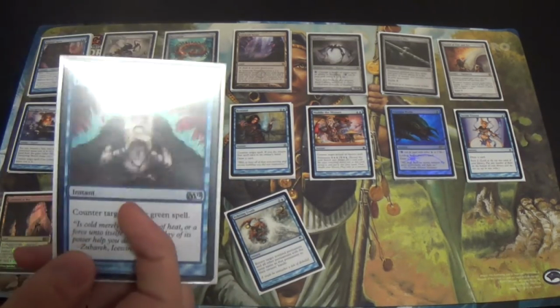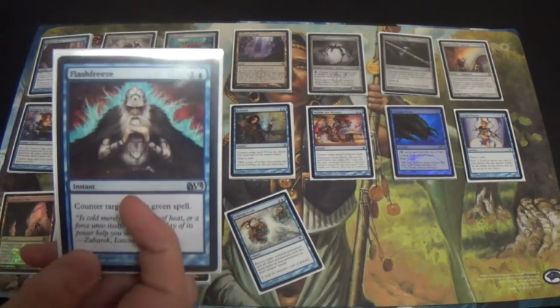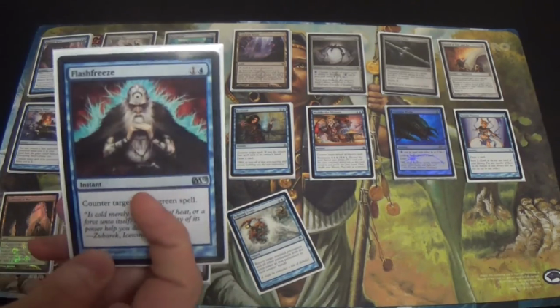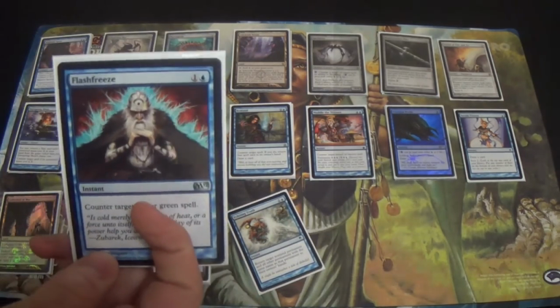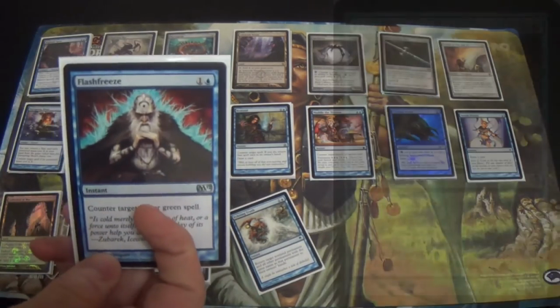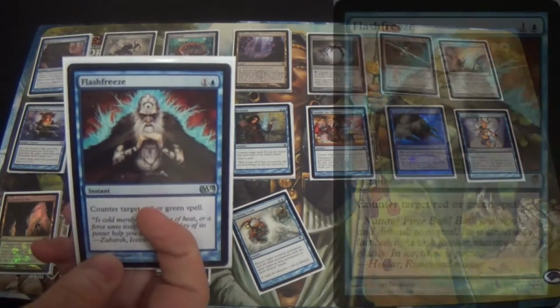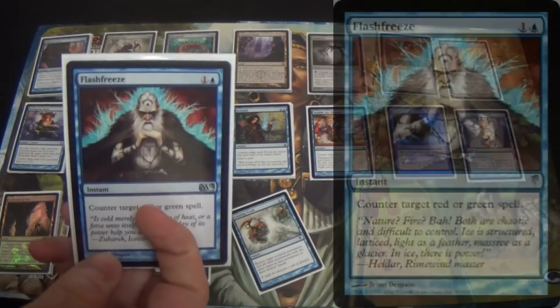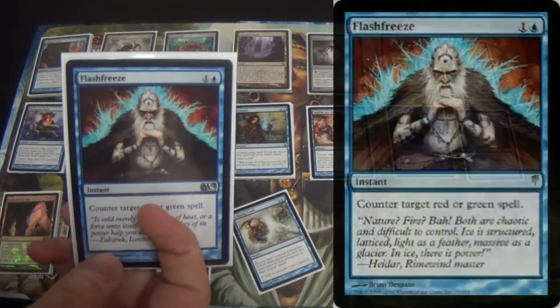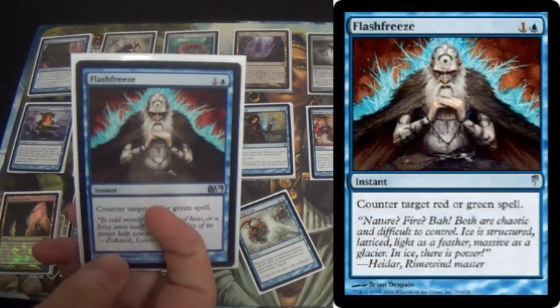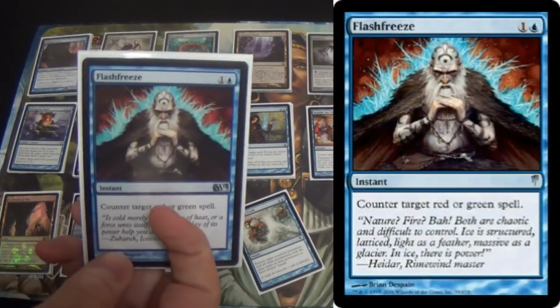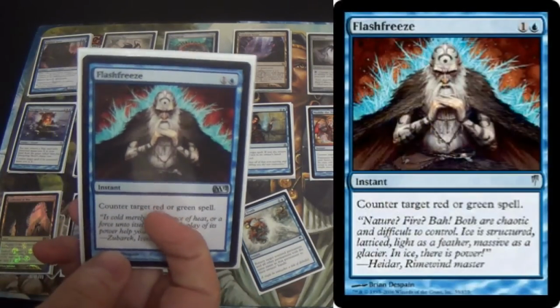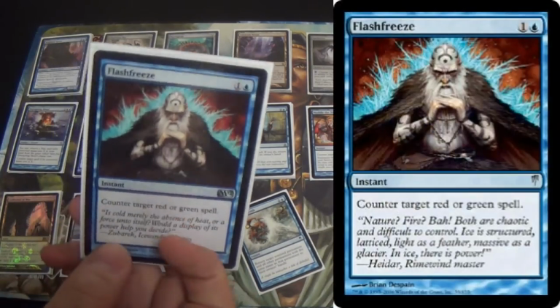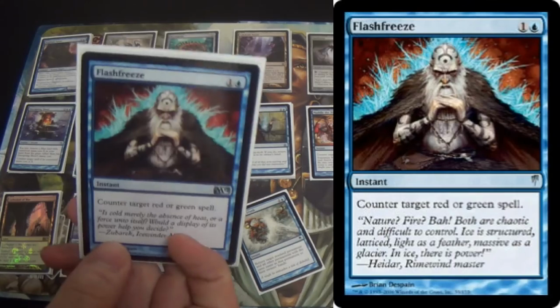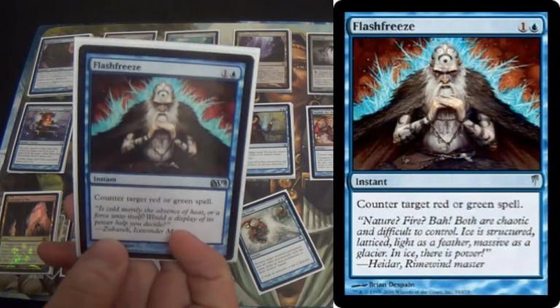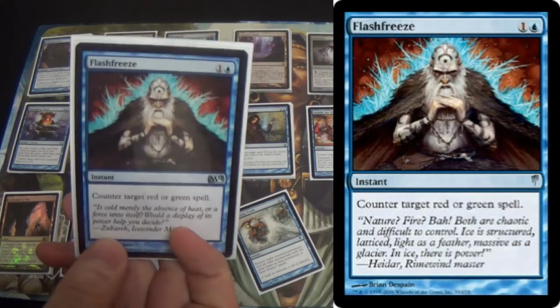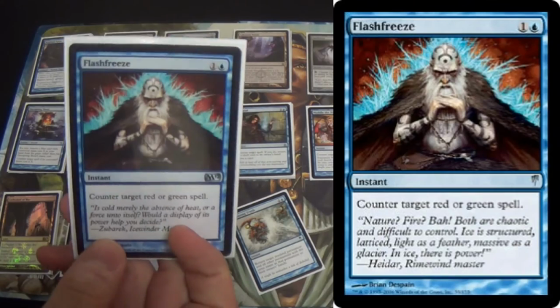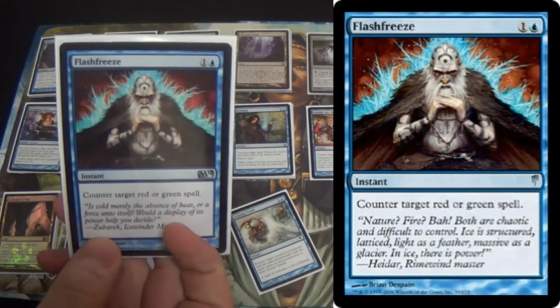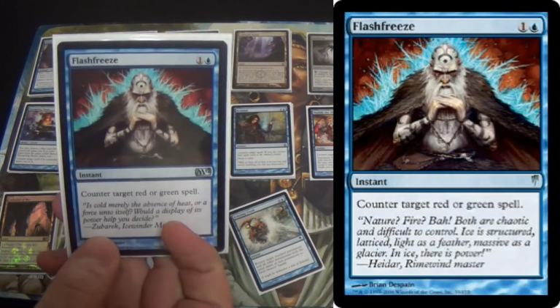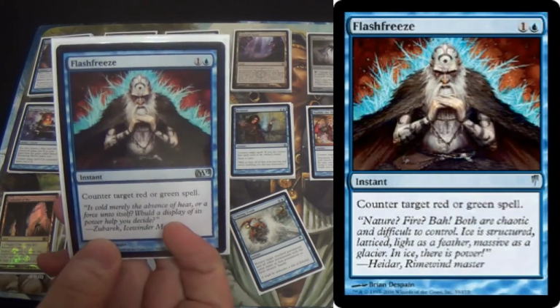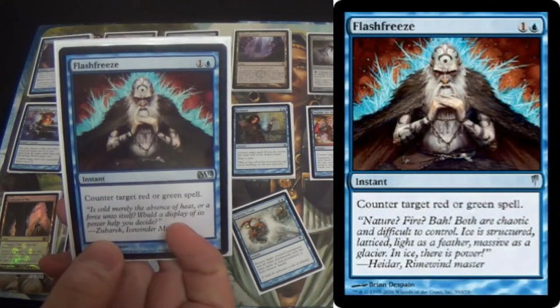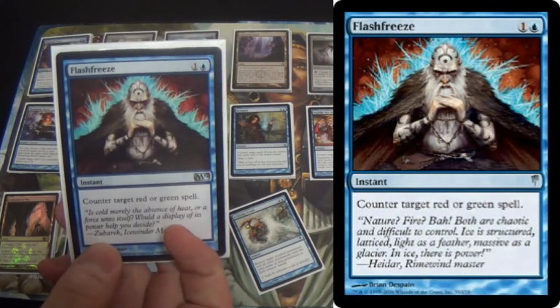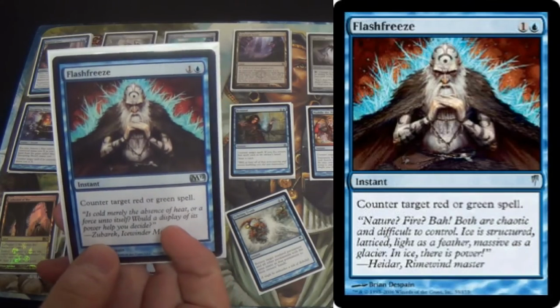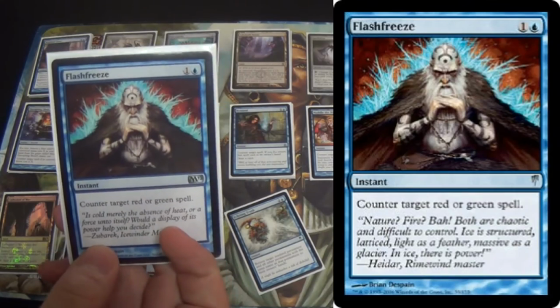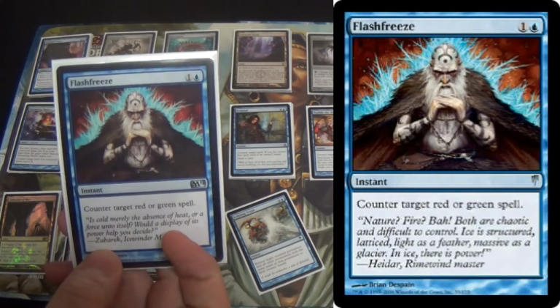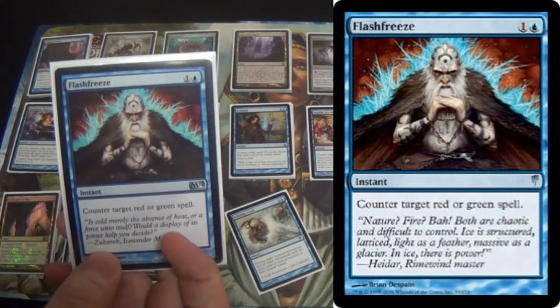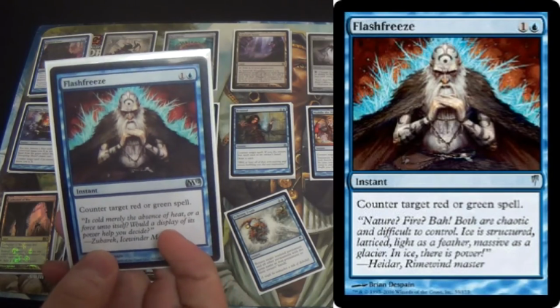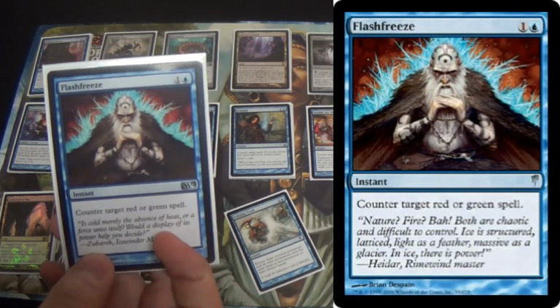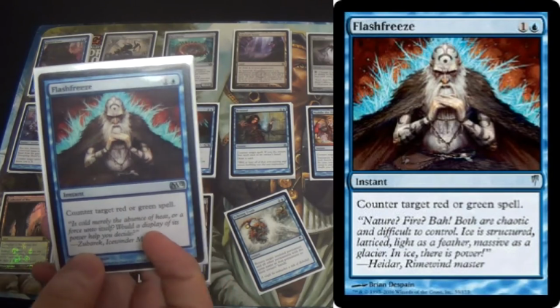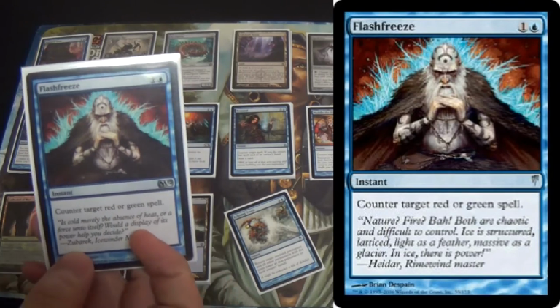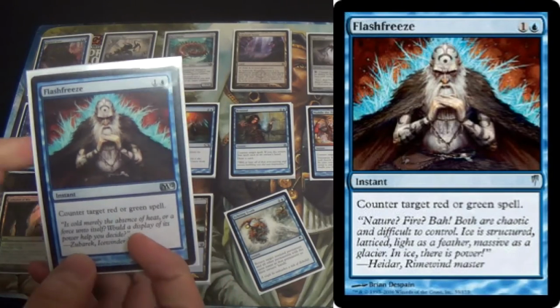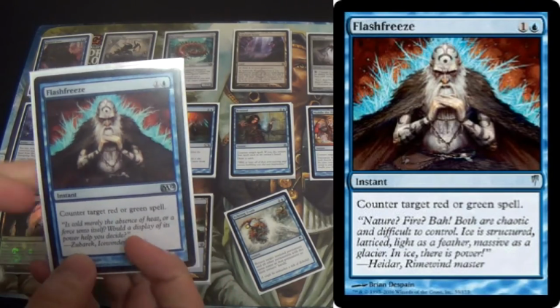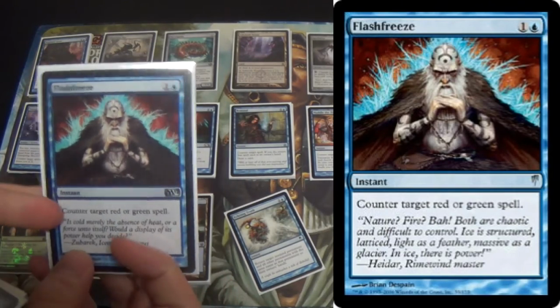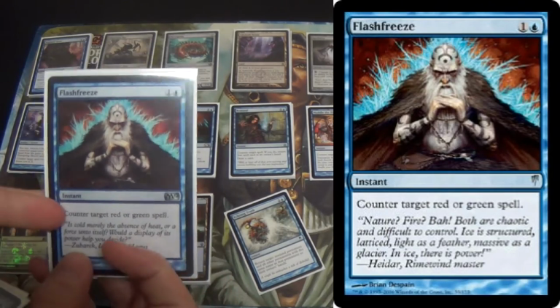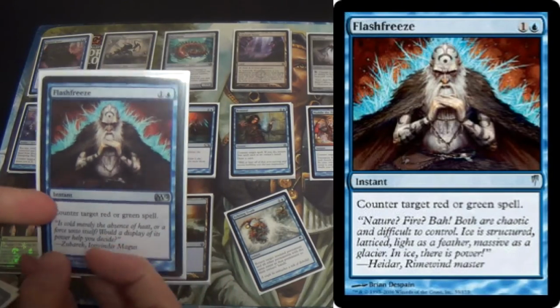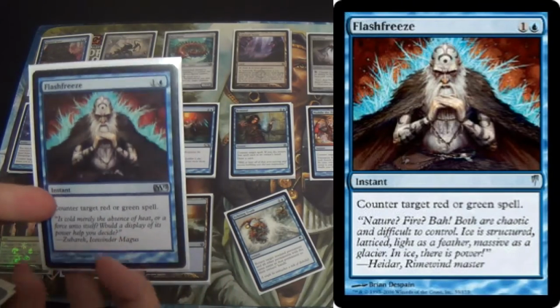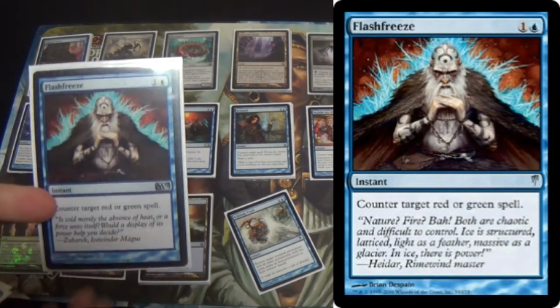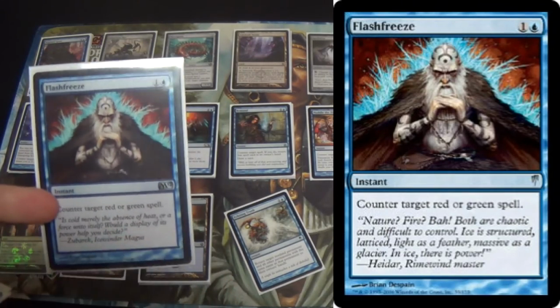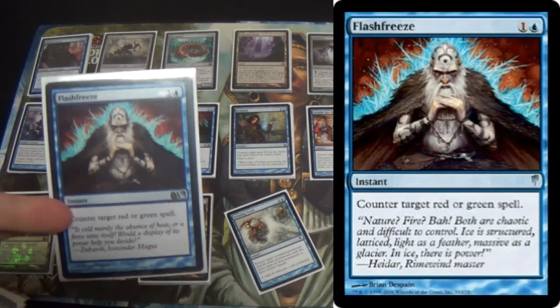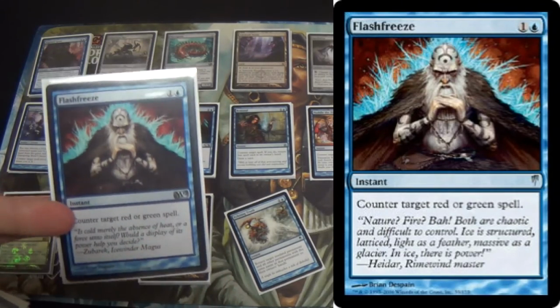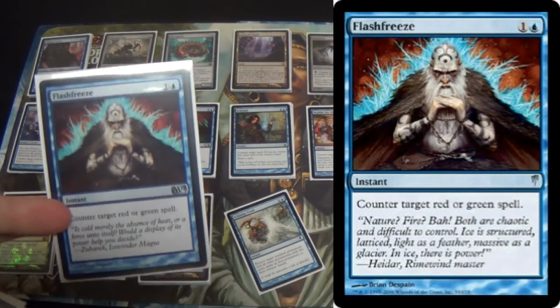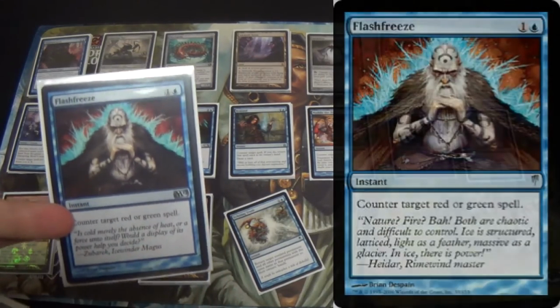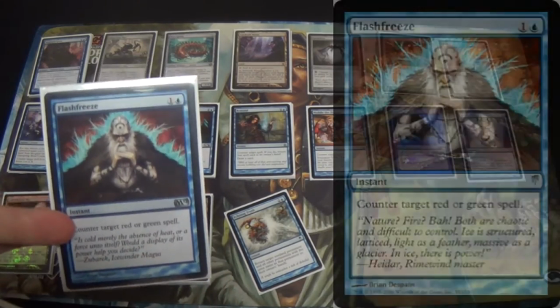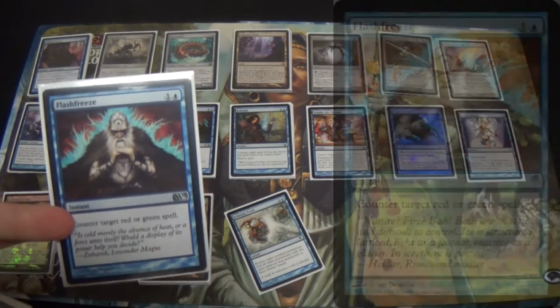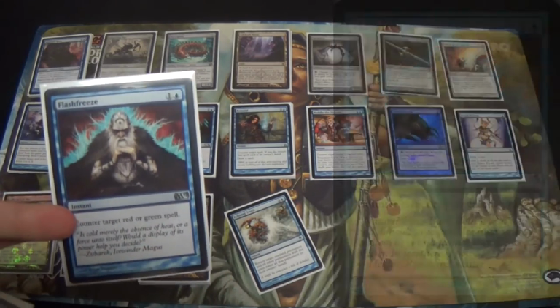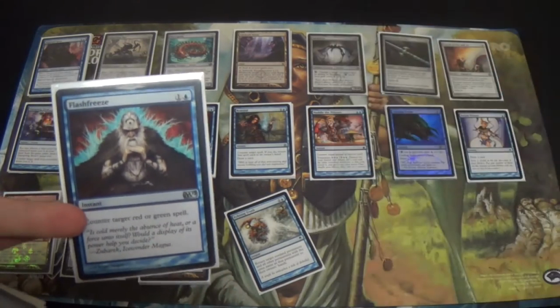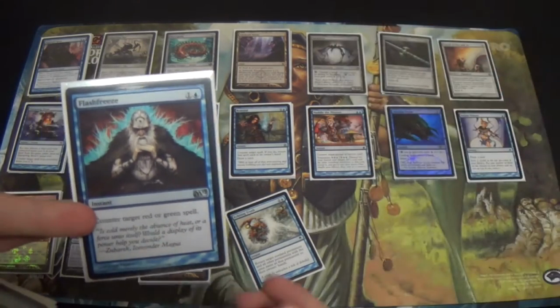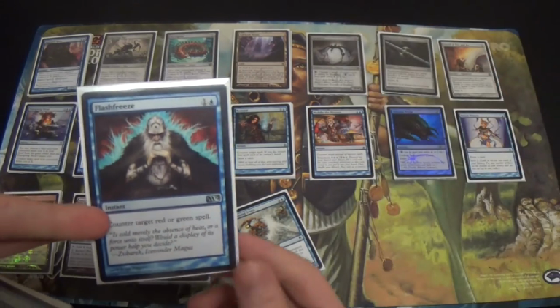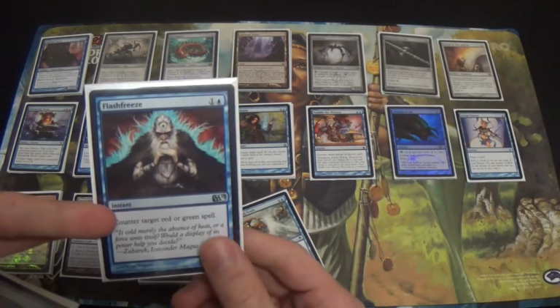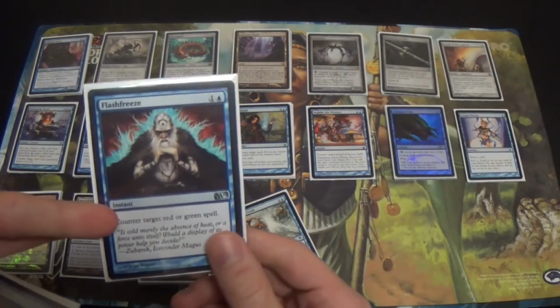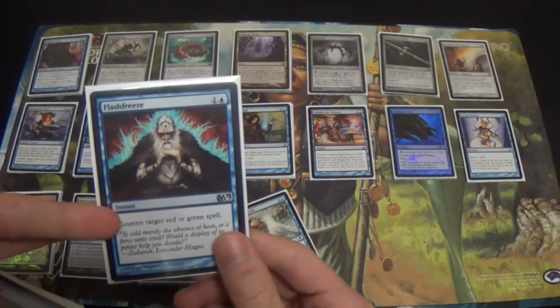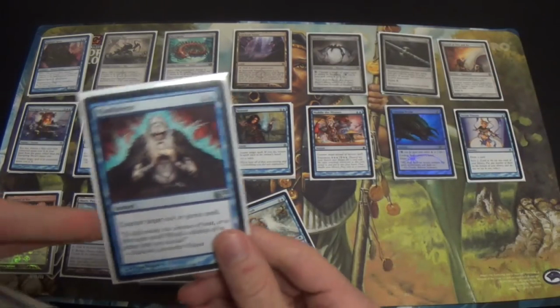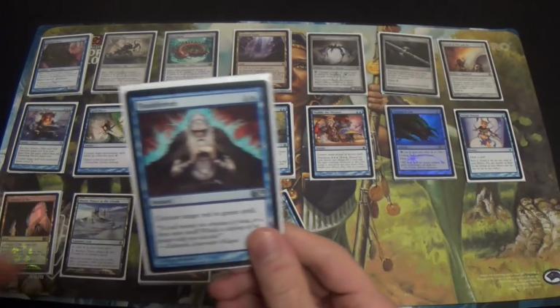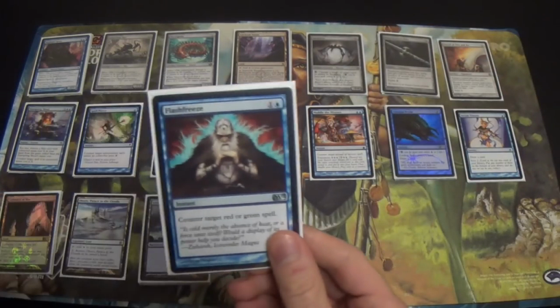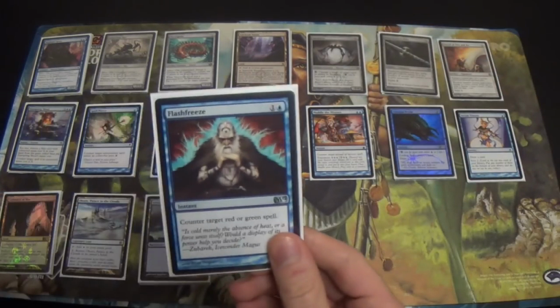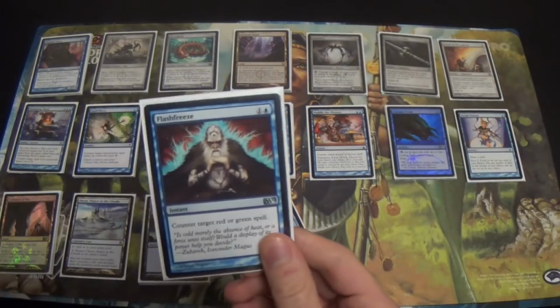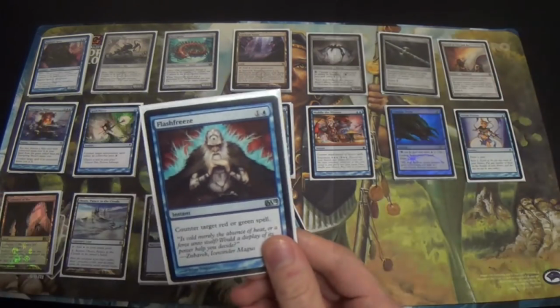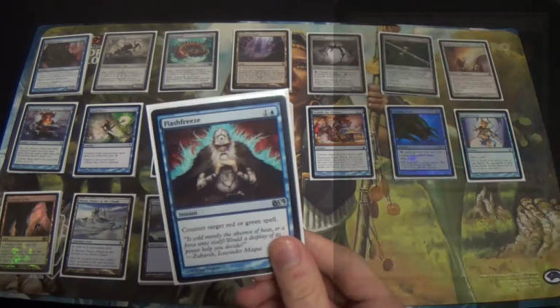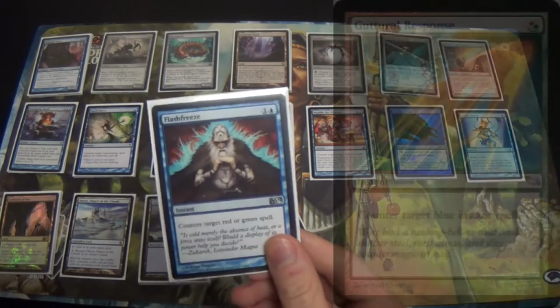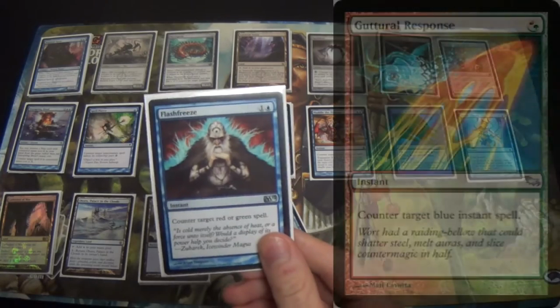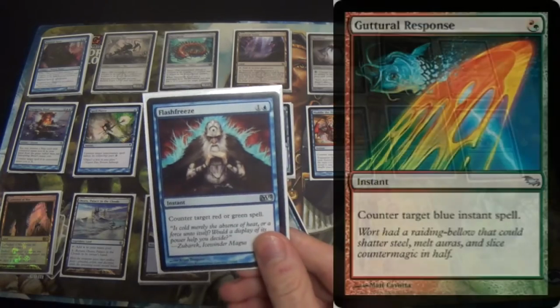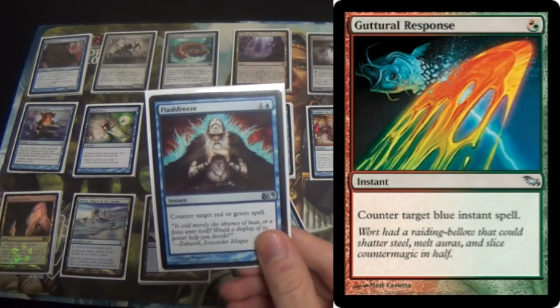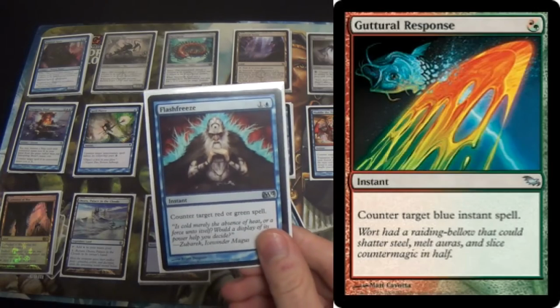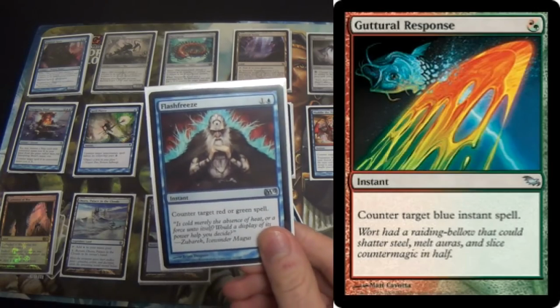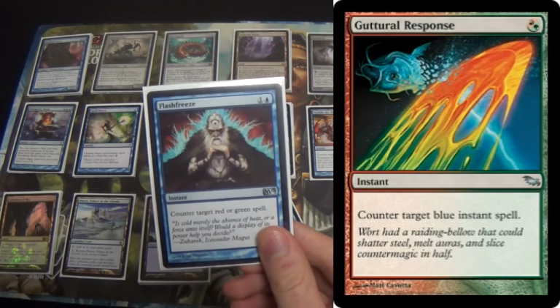There is a one-of Flash Freeze — counter a red or green spell. I like to think of this as the opposite of Guttural Response.